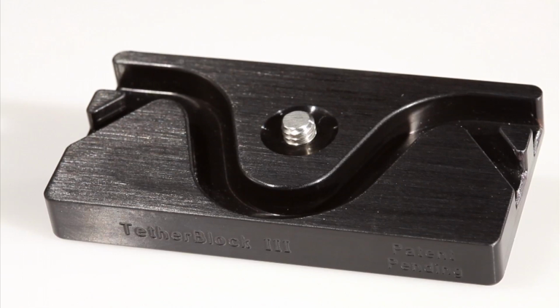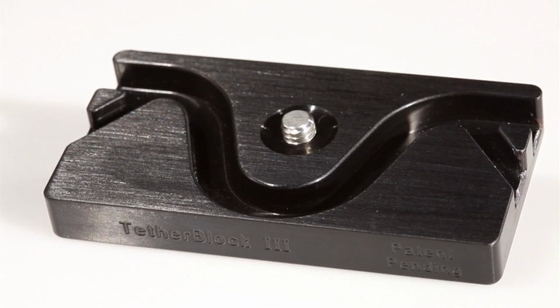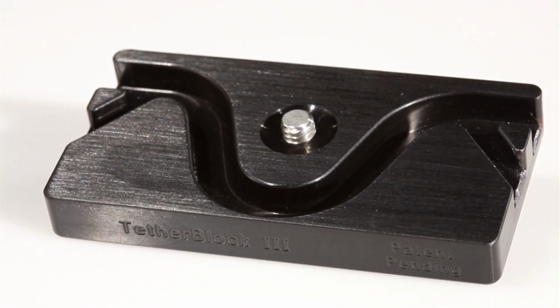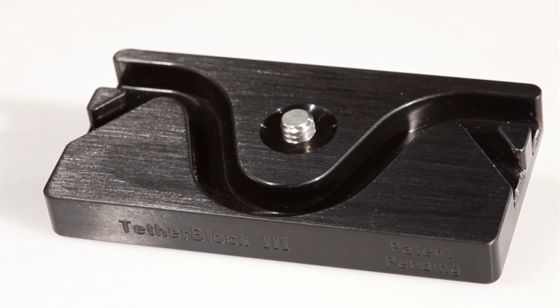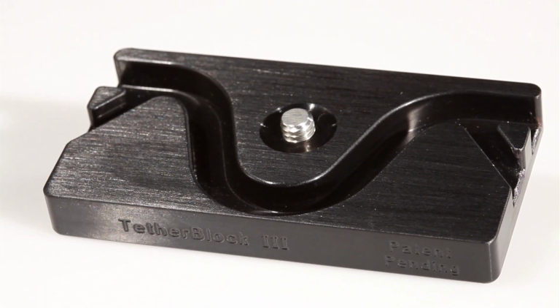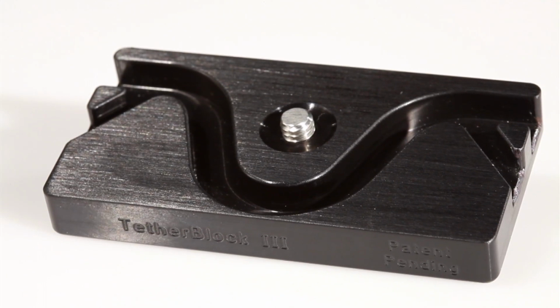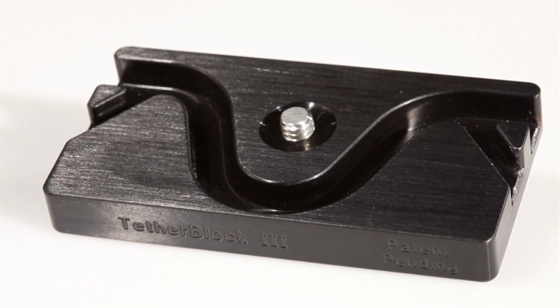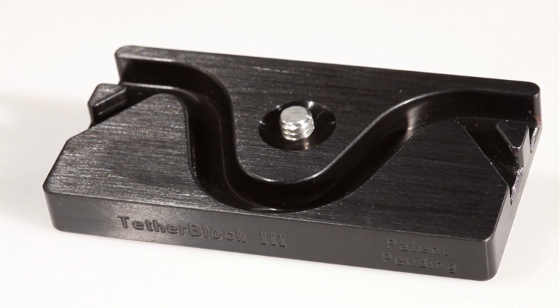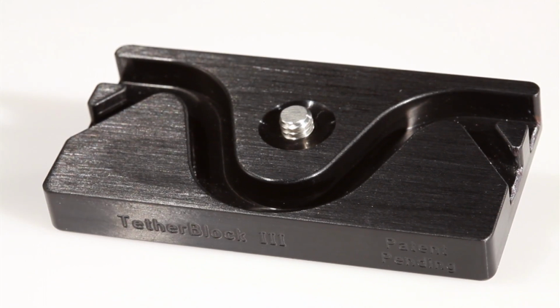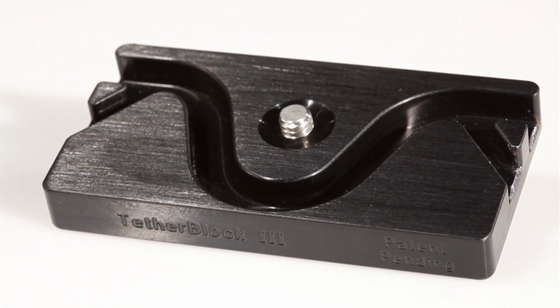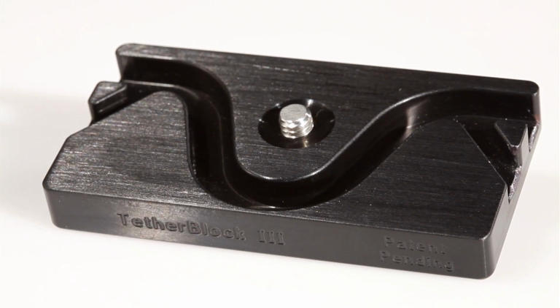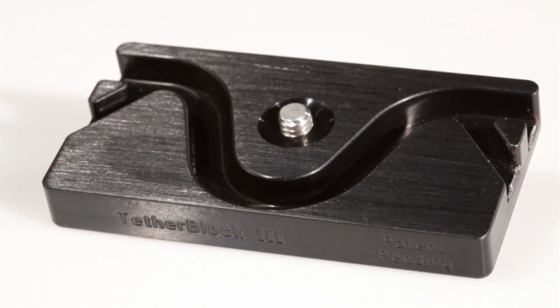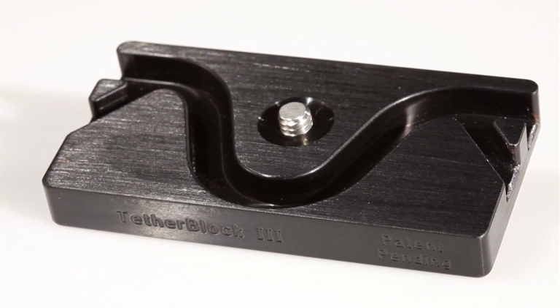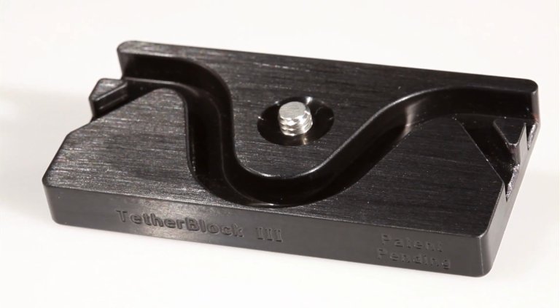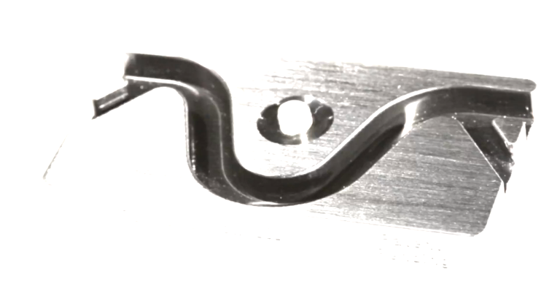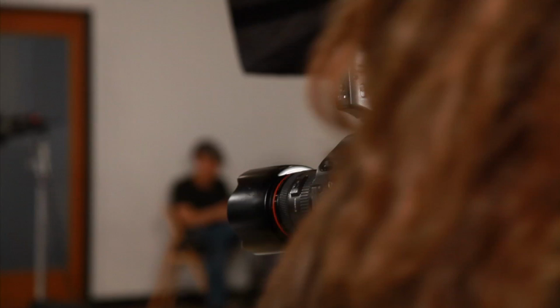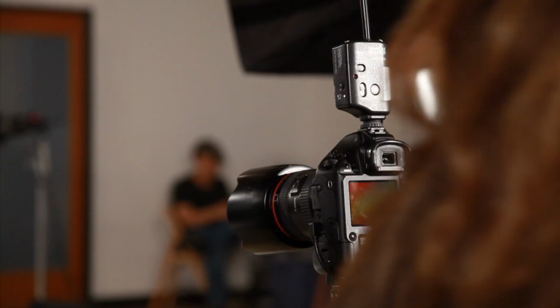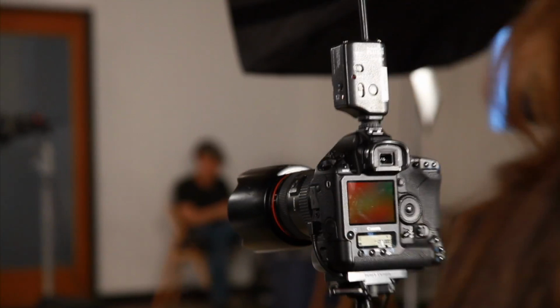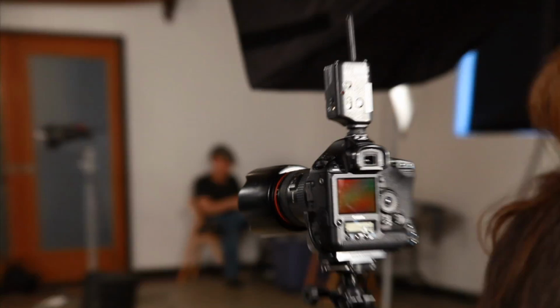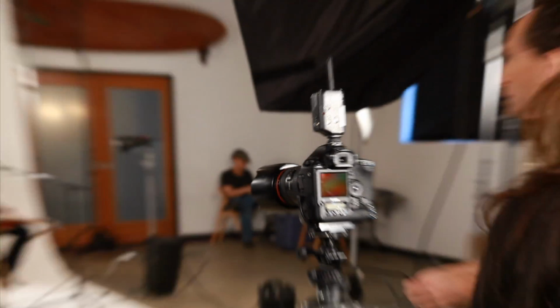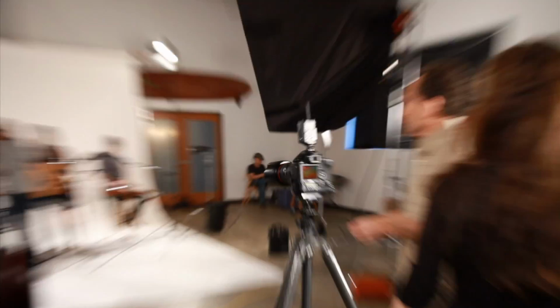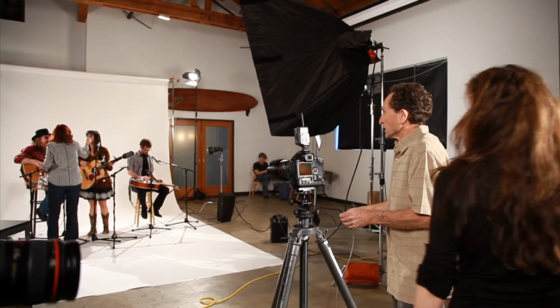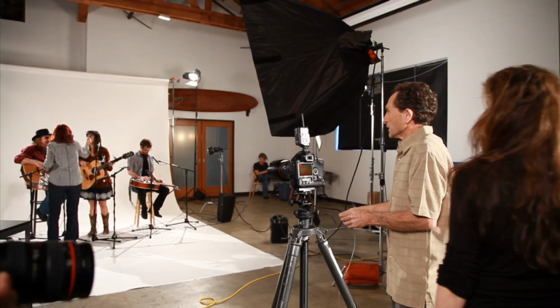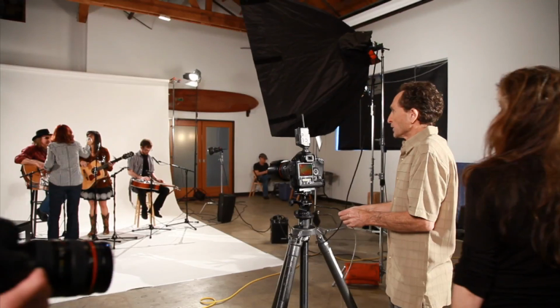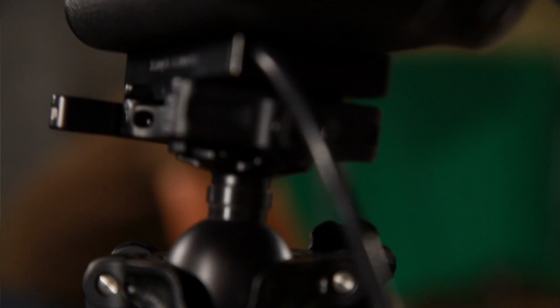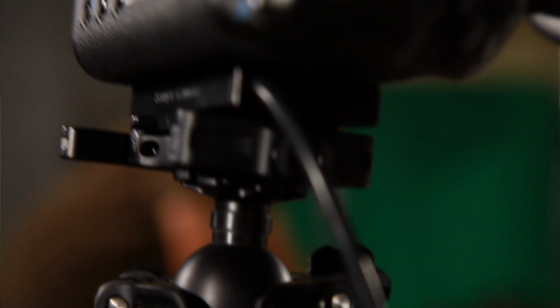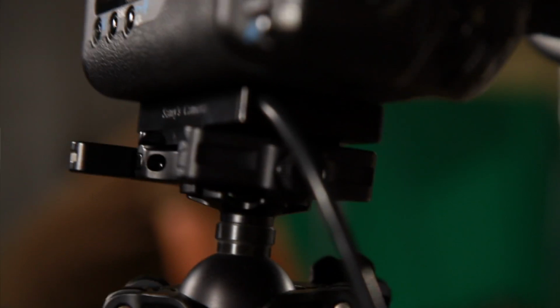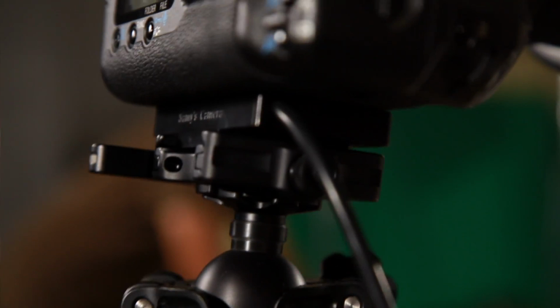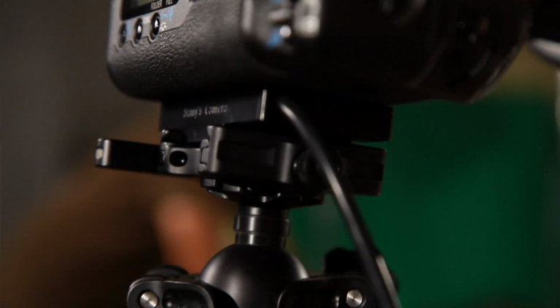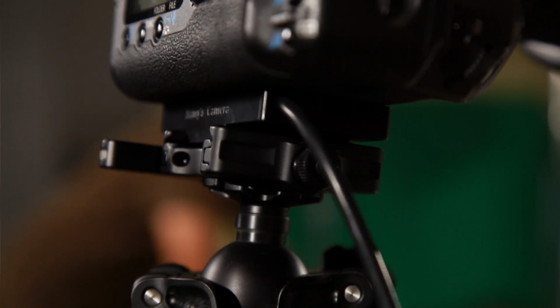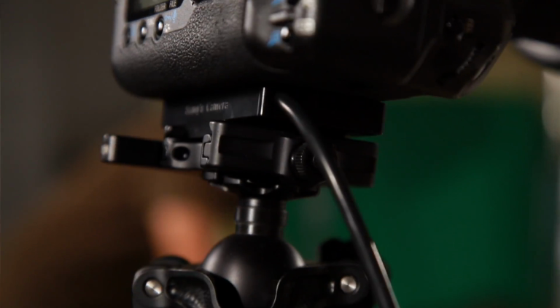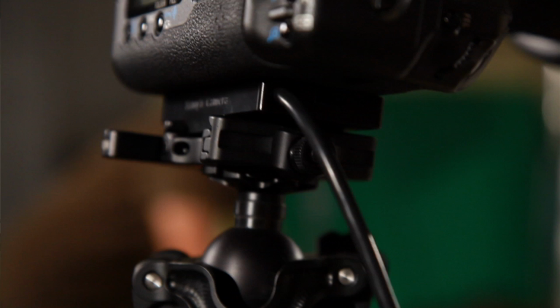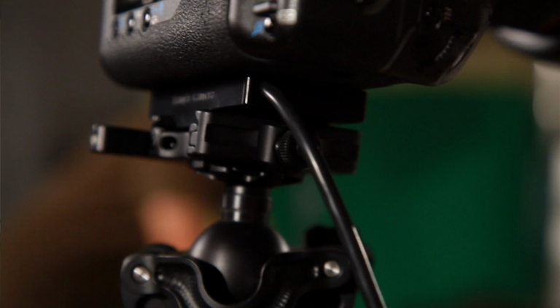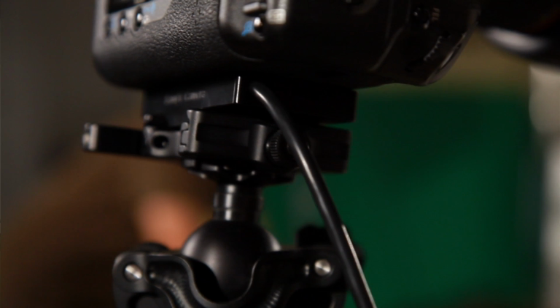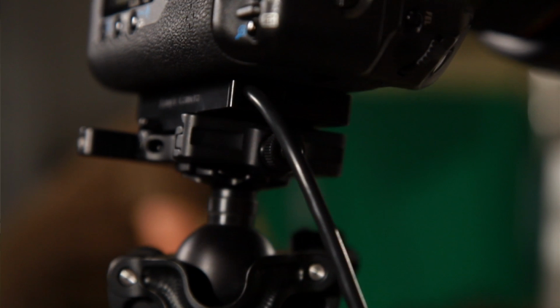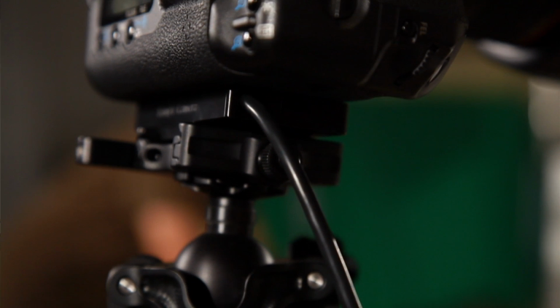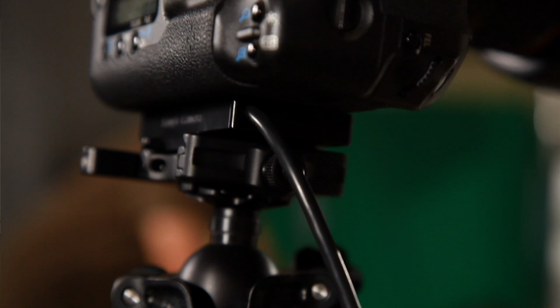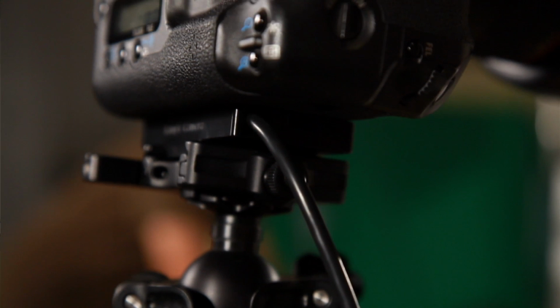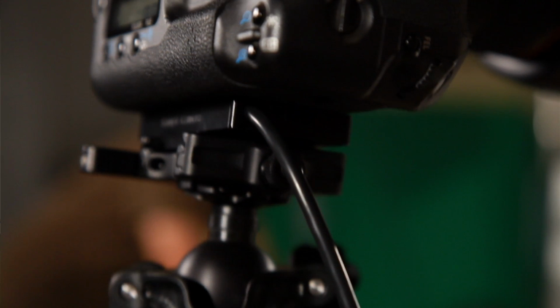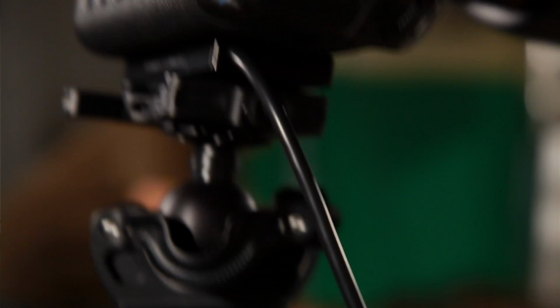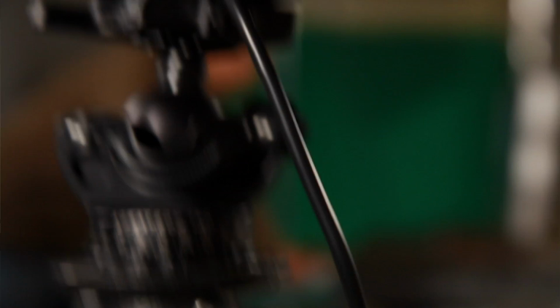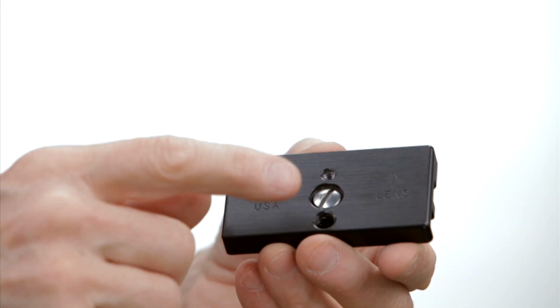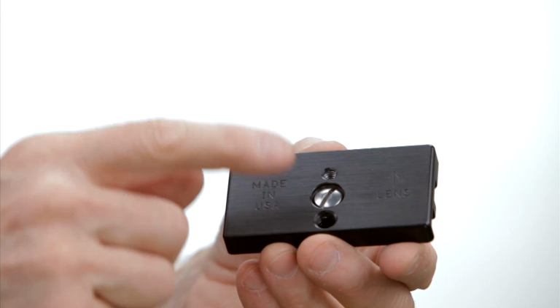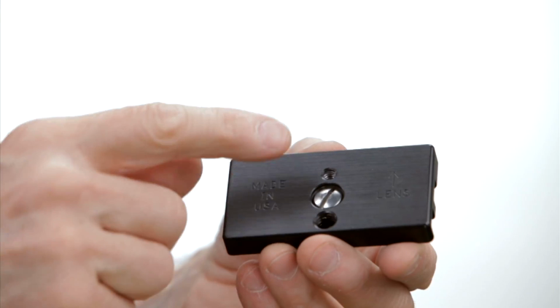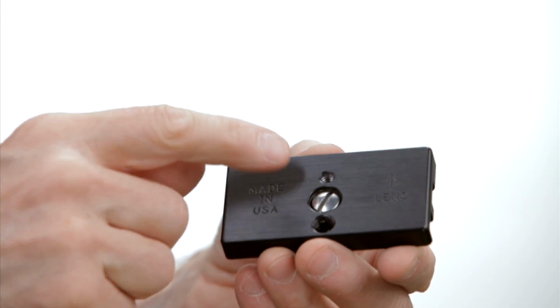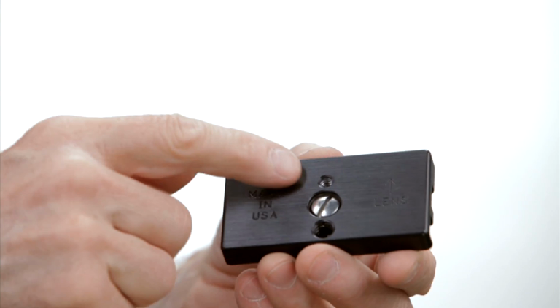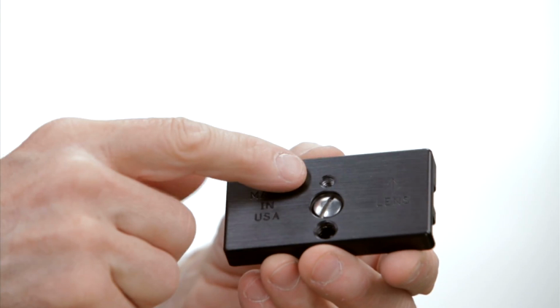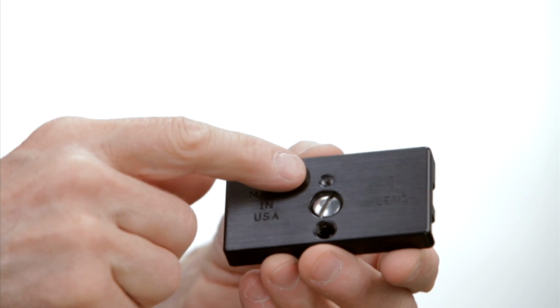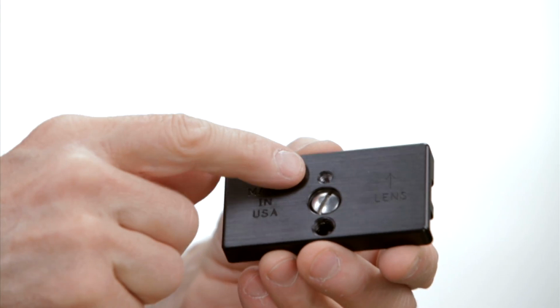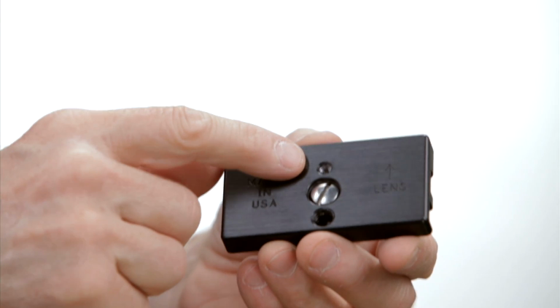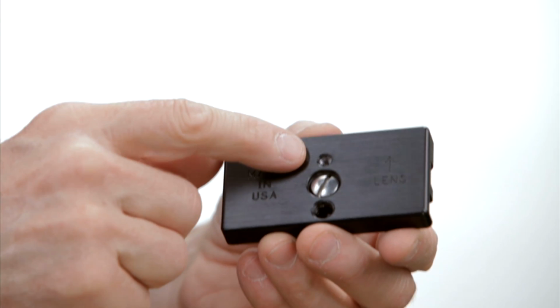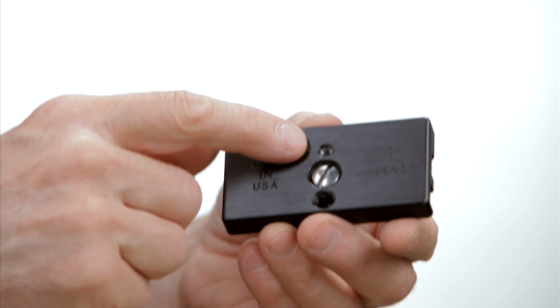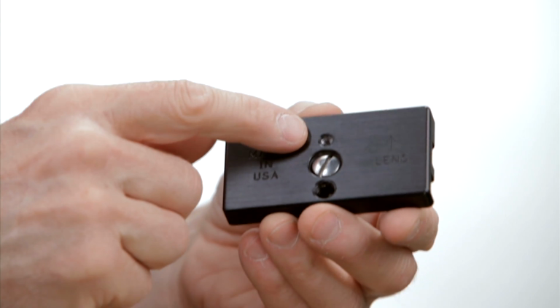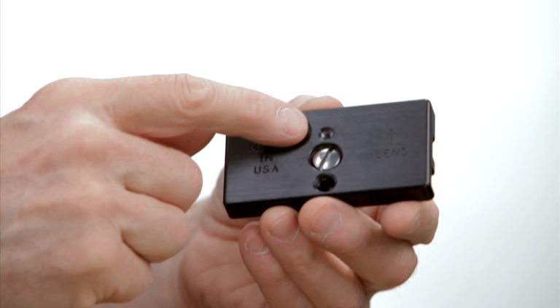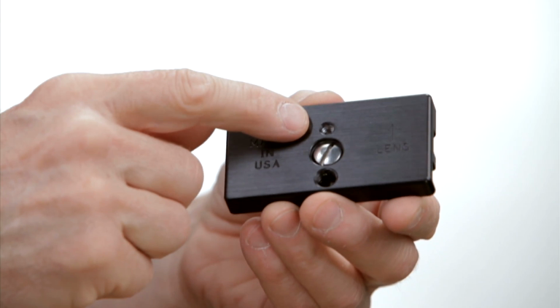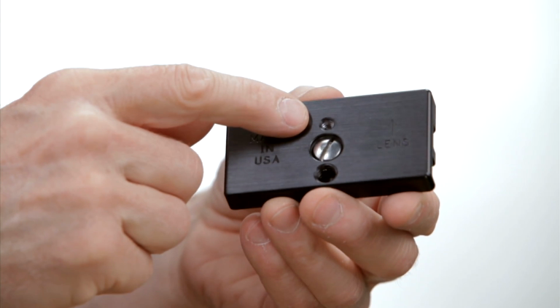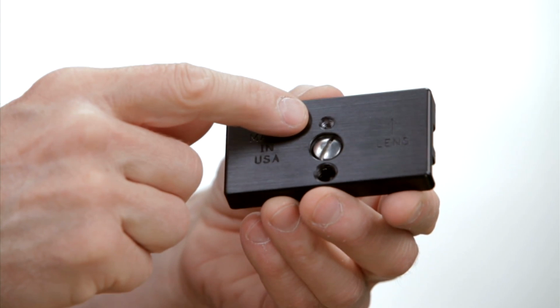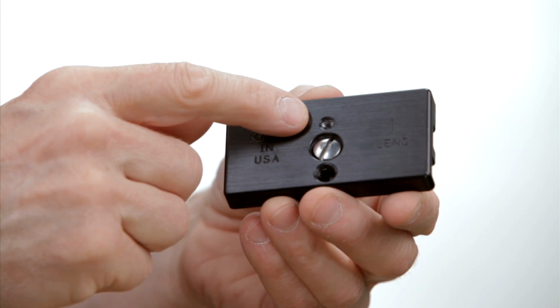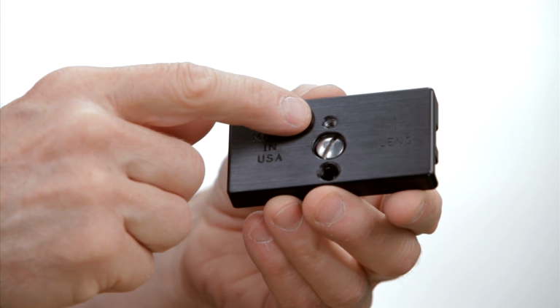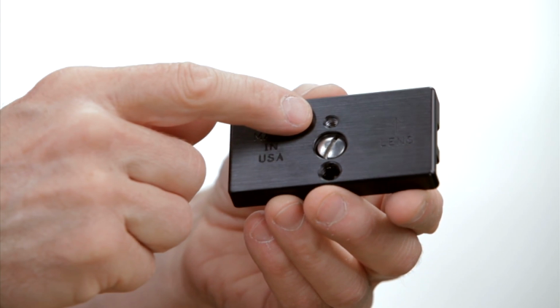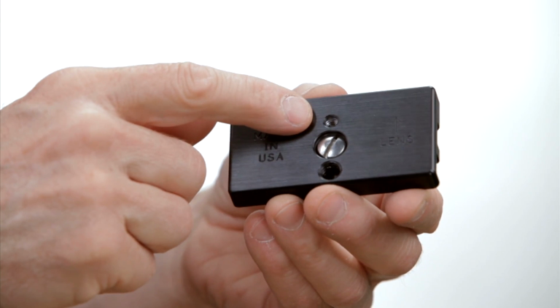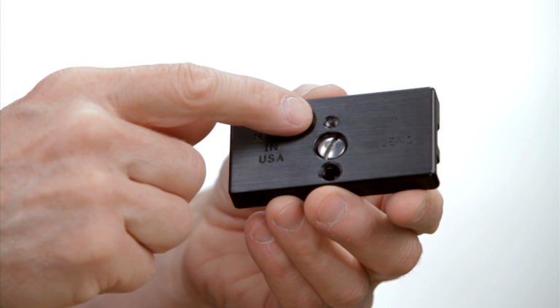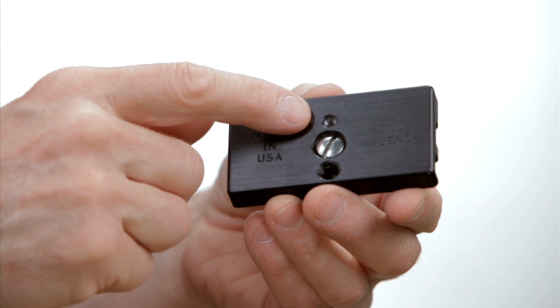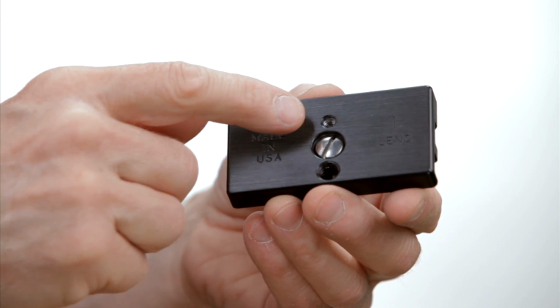Tetherblock is compatible with all tripod heads or any size quick release plate, using standard quarter inch or three-eighth inch threads.